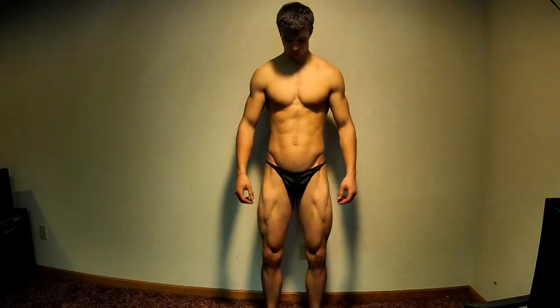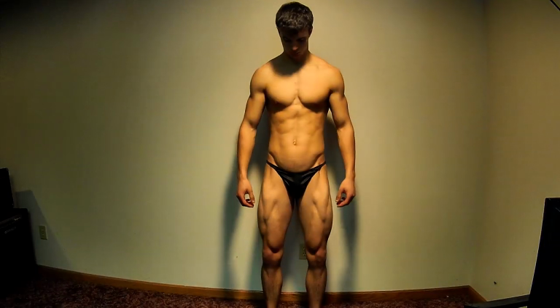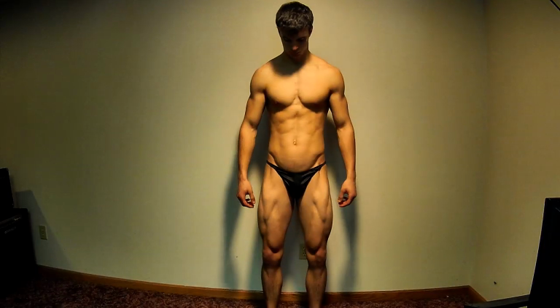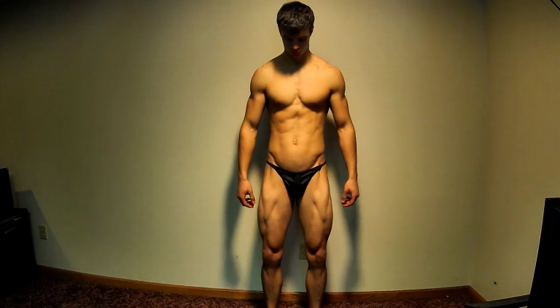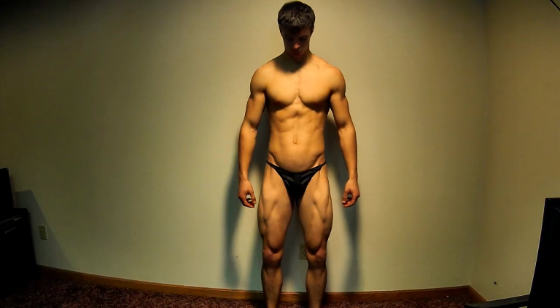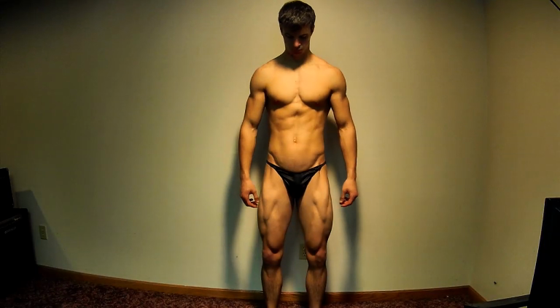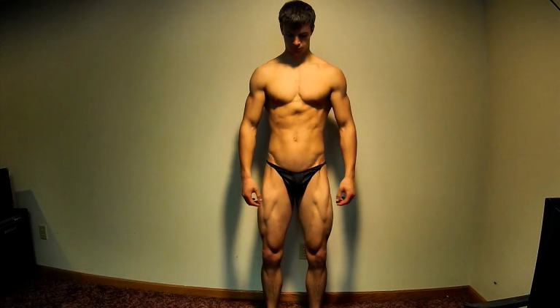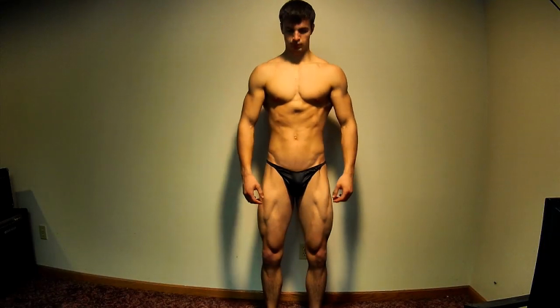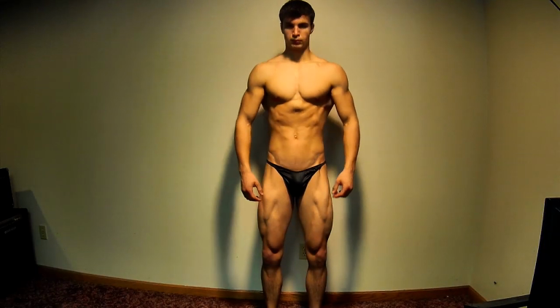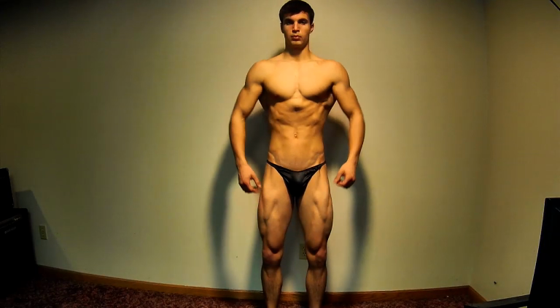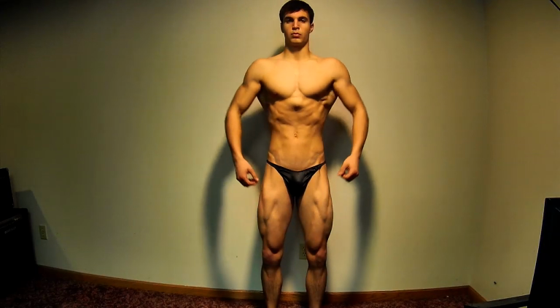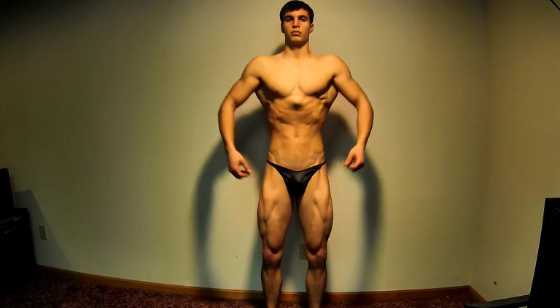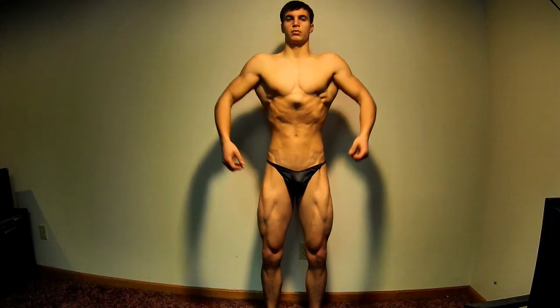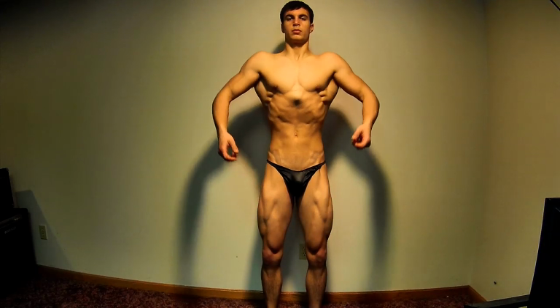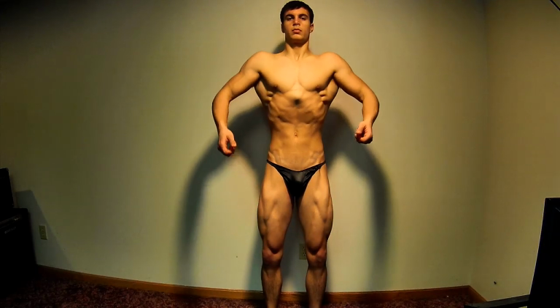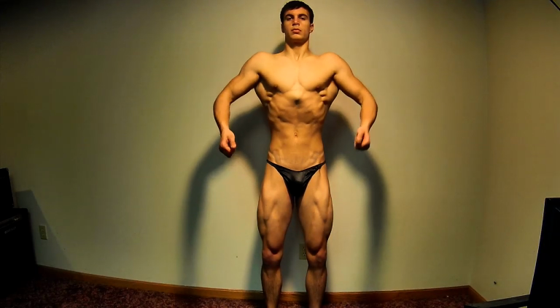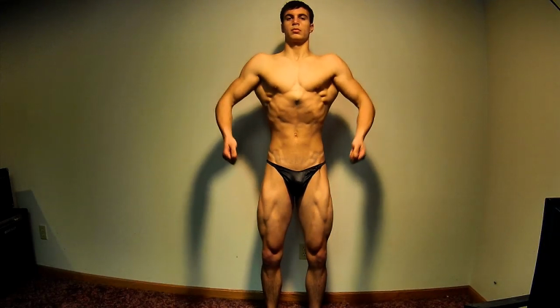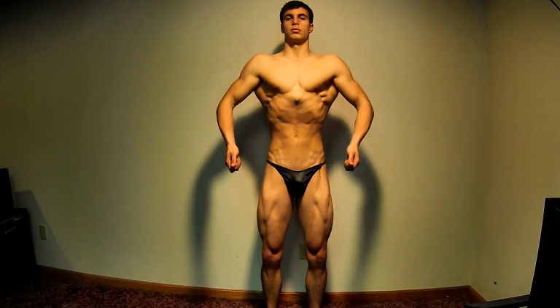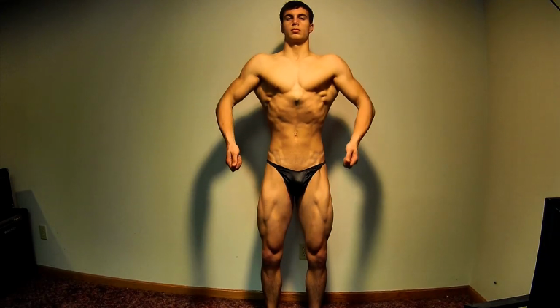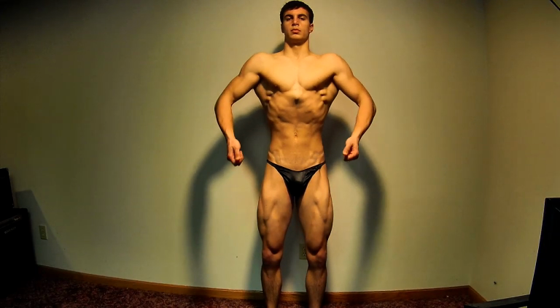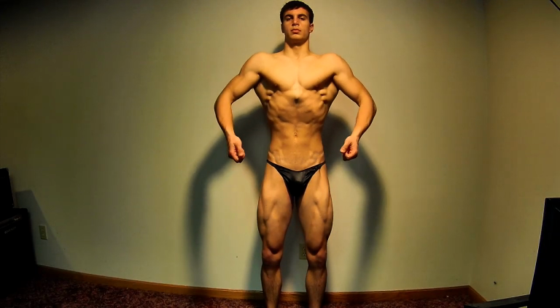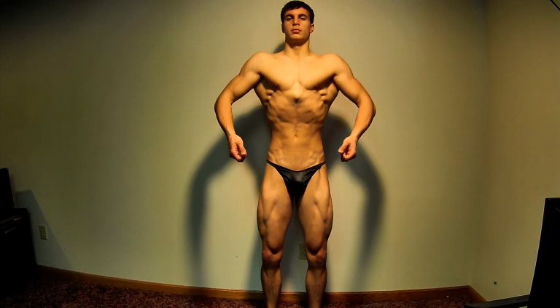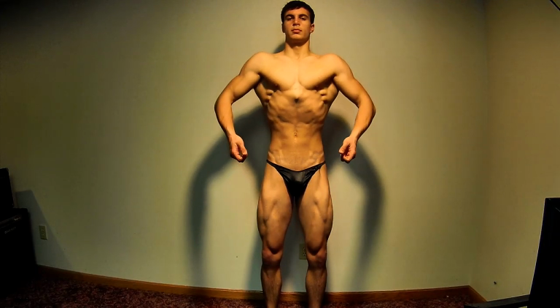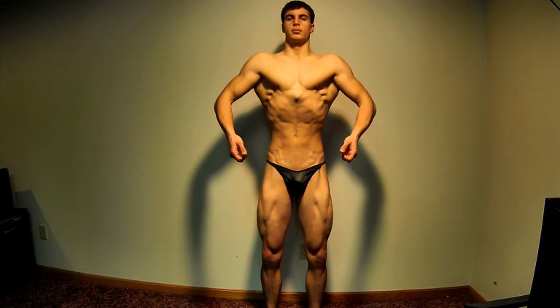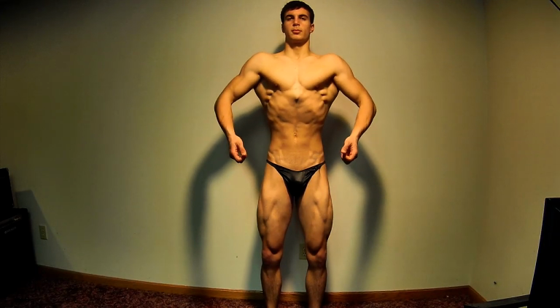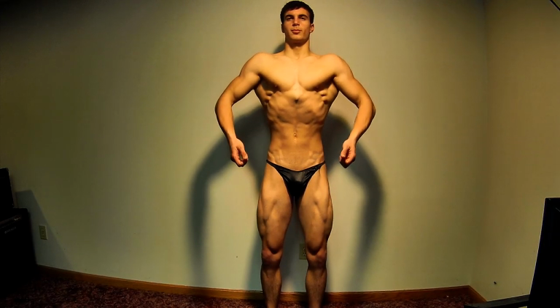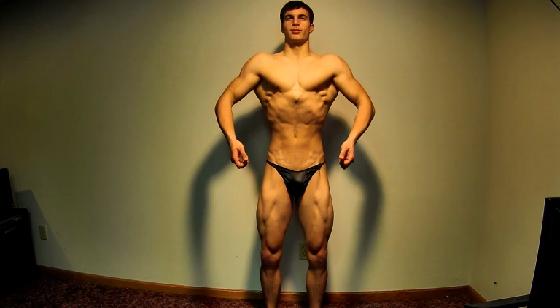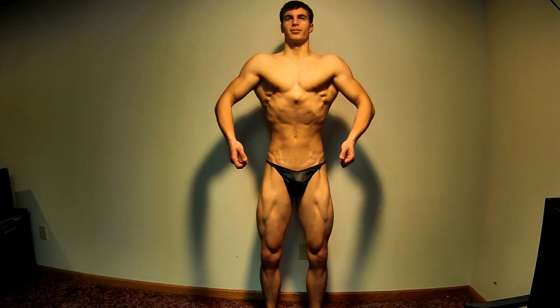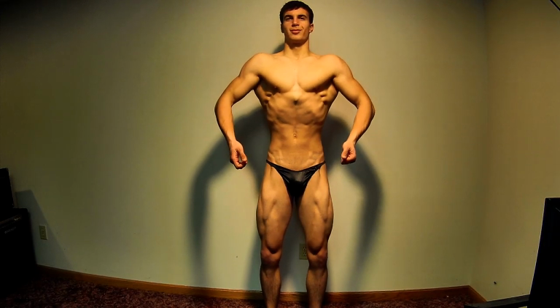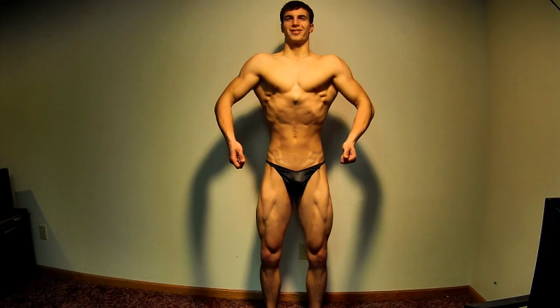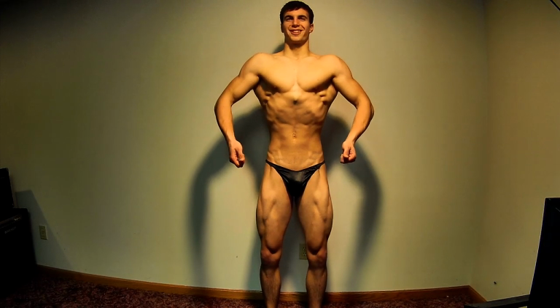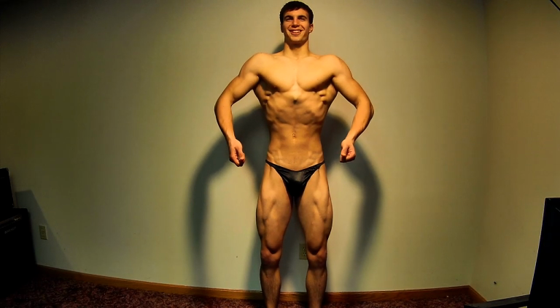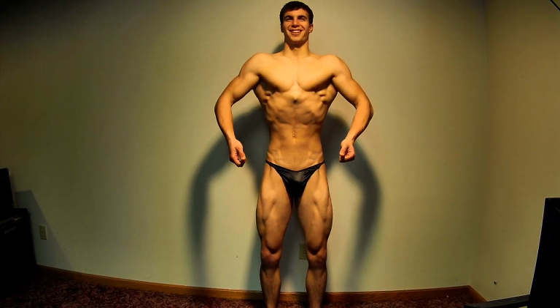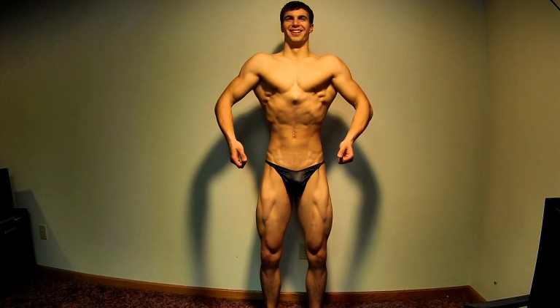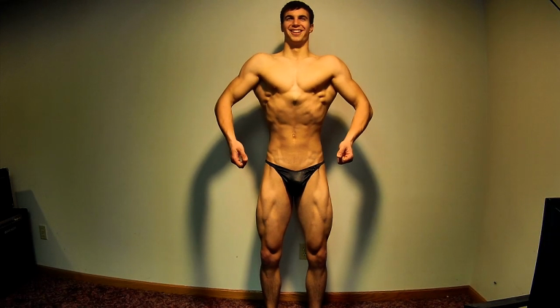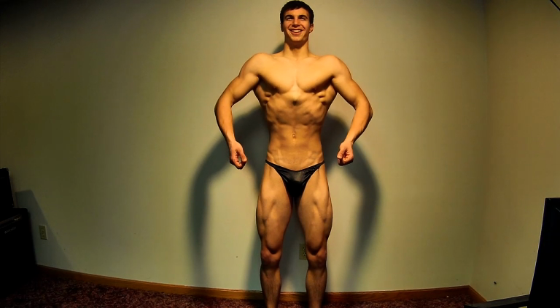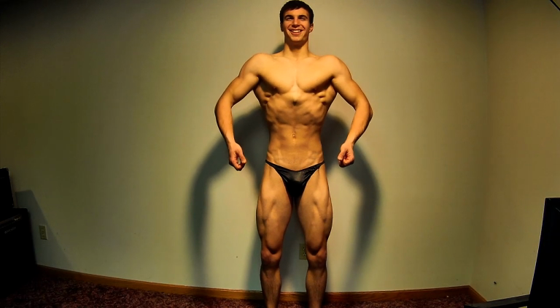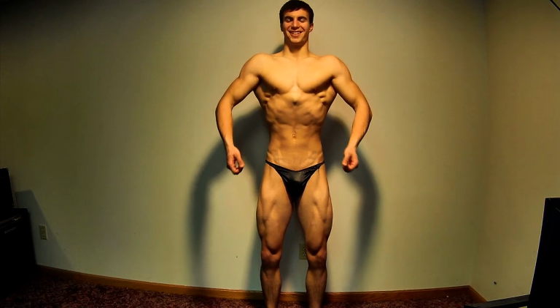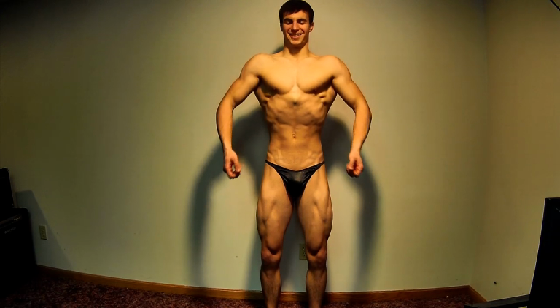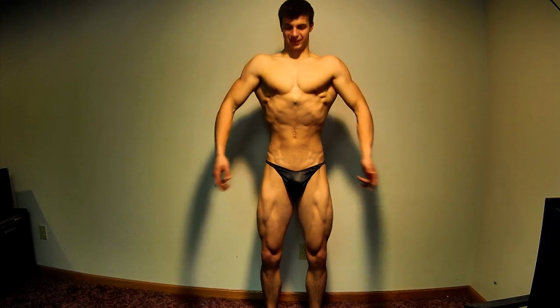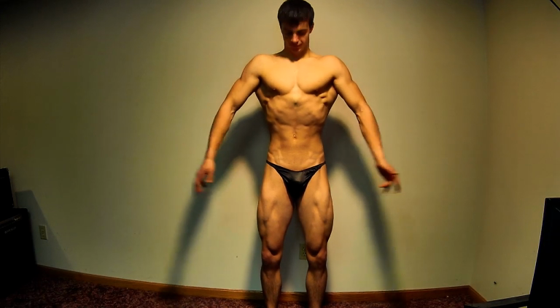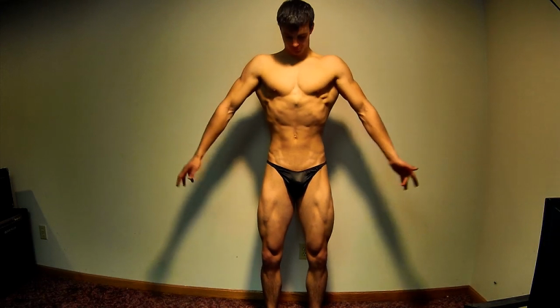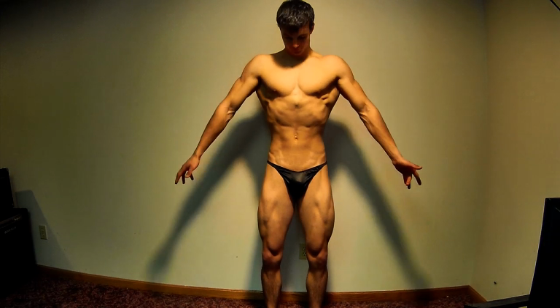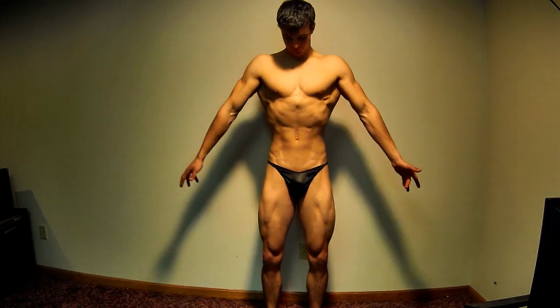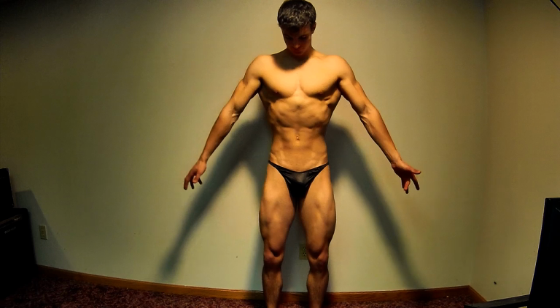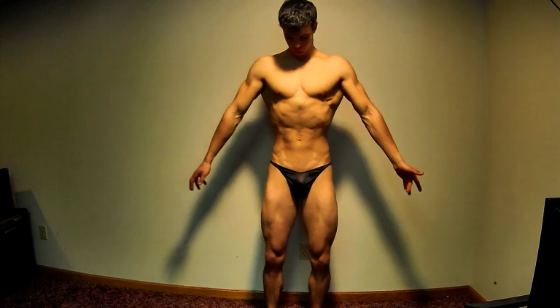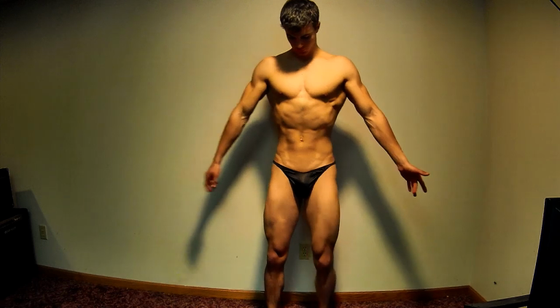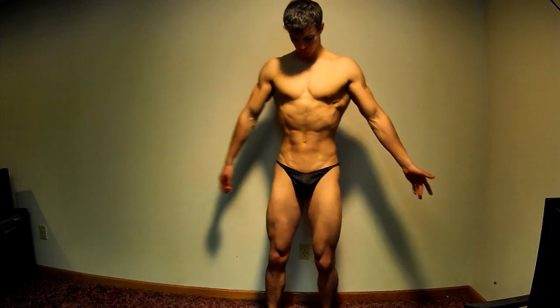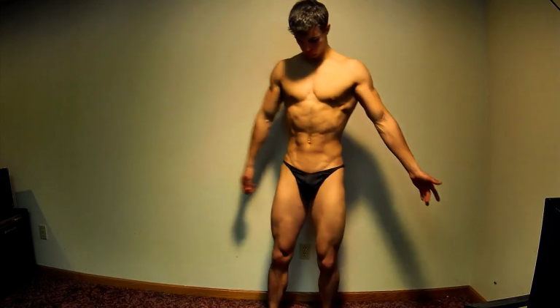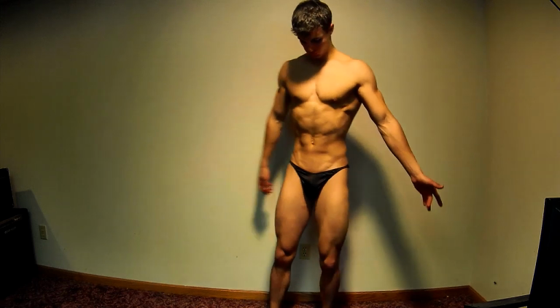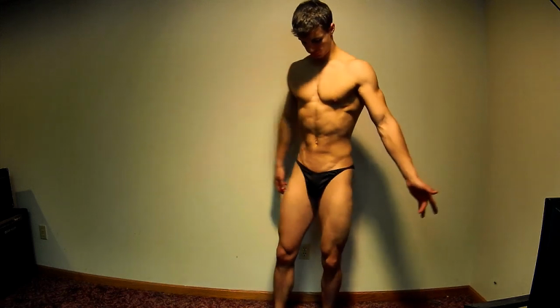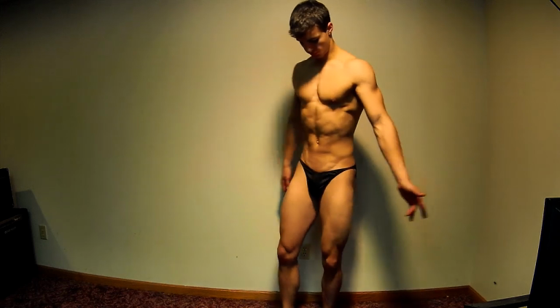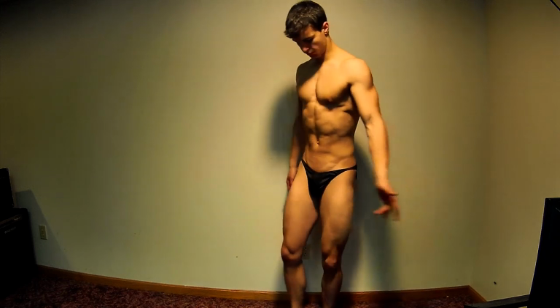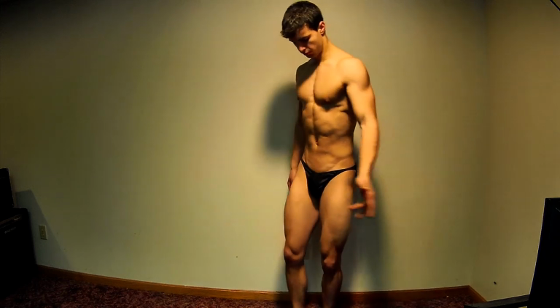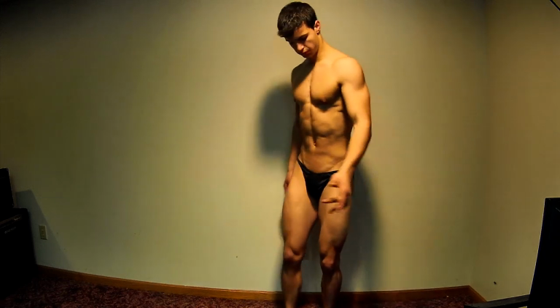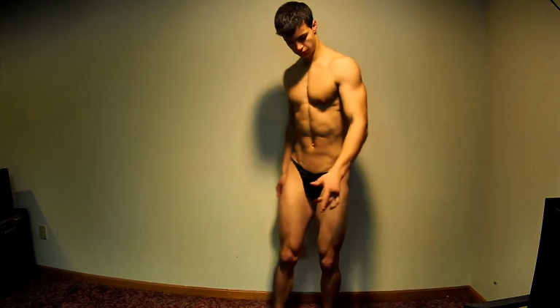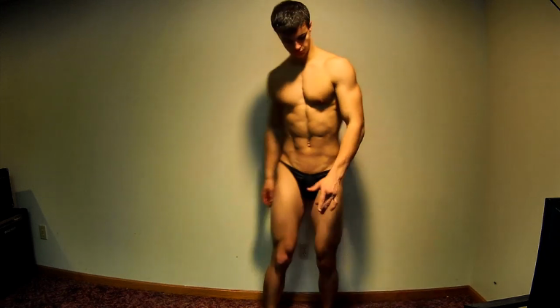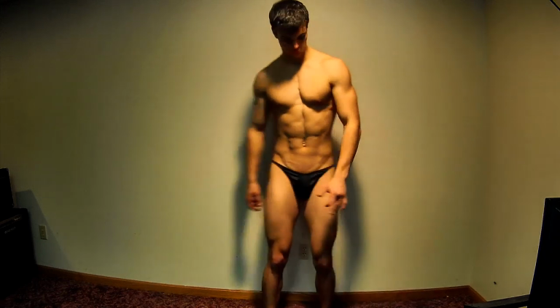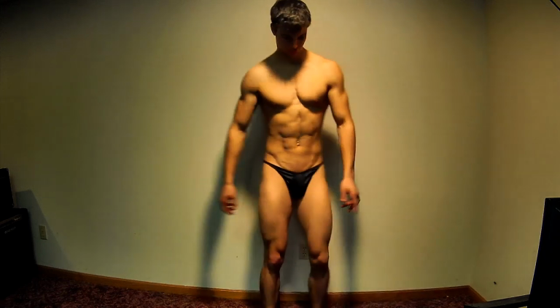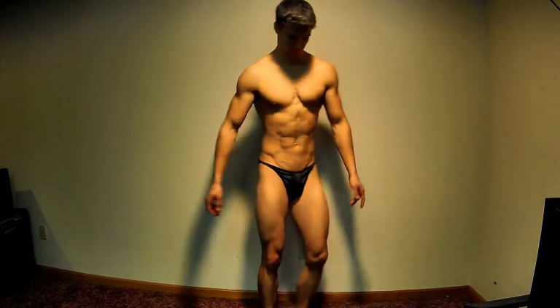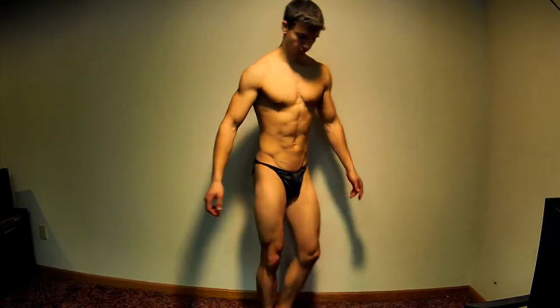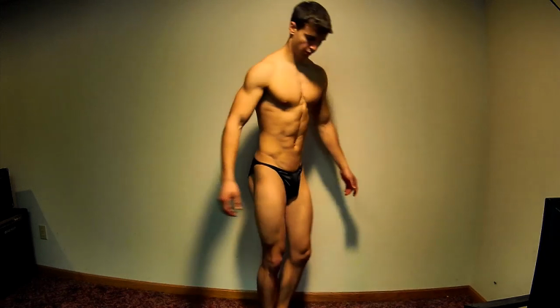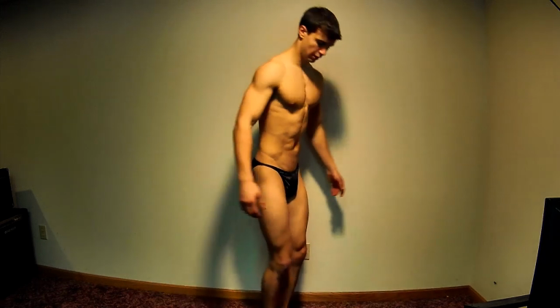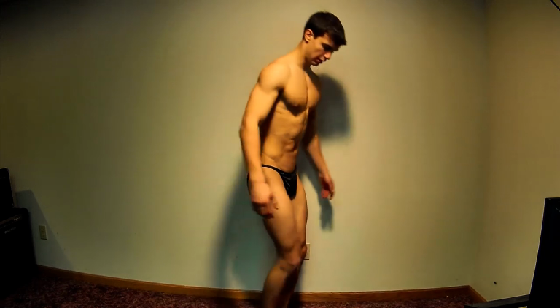Hello, hola and bonjour everybody. This is Doug from McGraw Bros Bodybuilding representing half MB3.